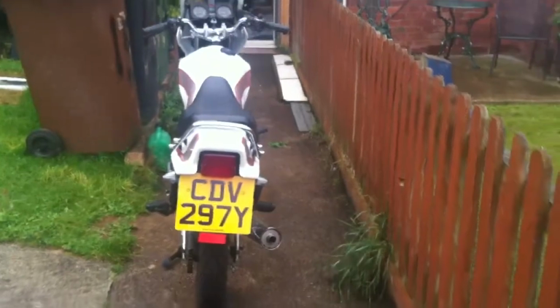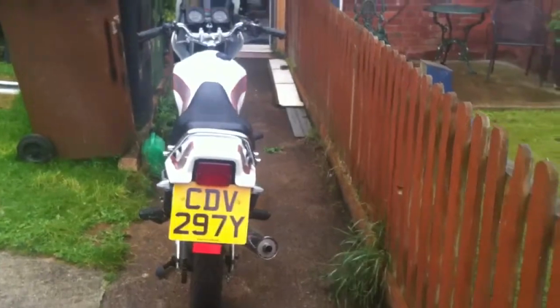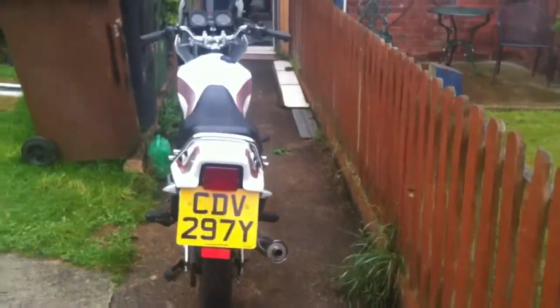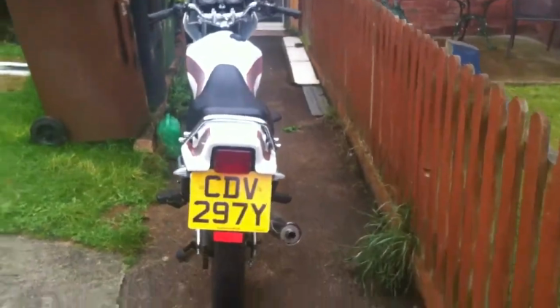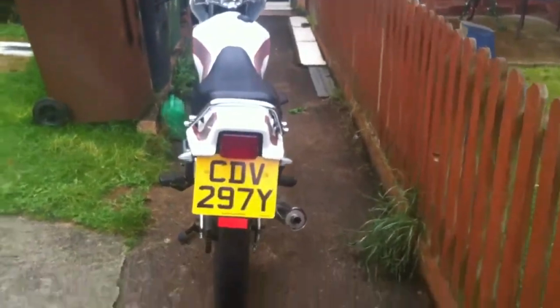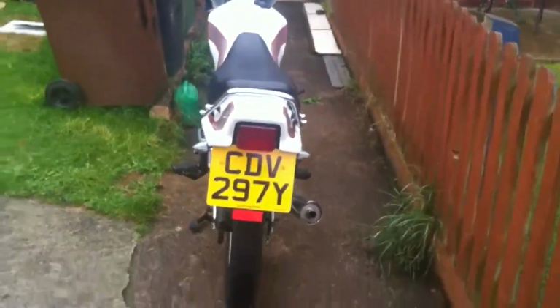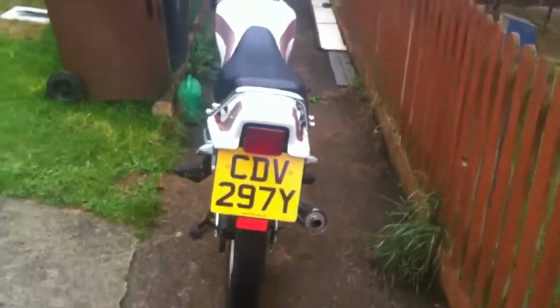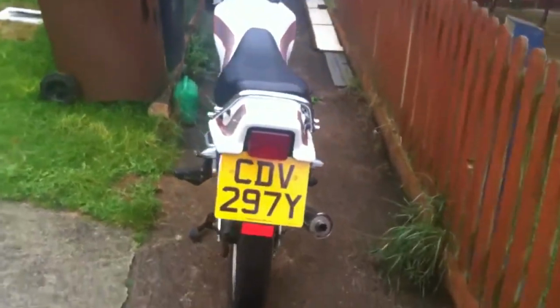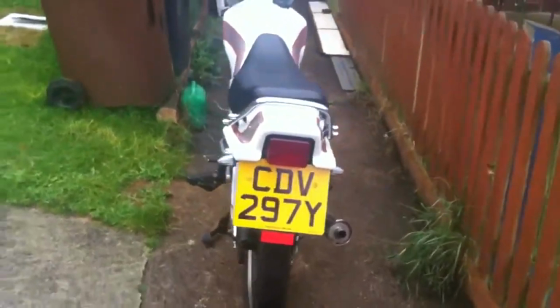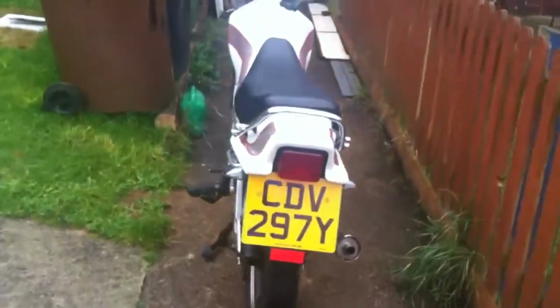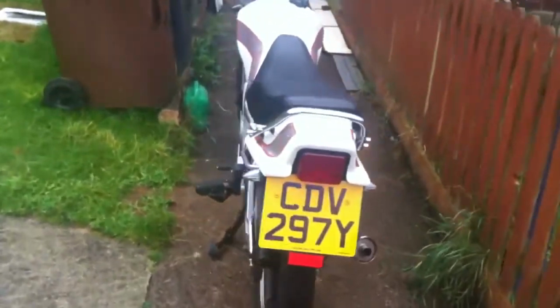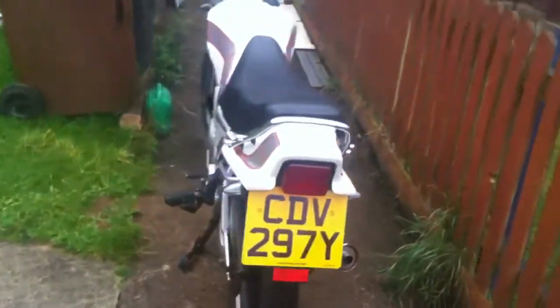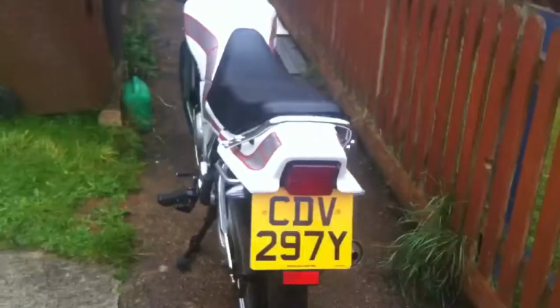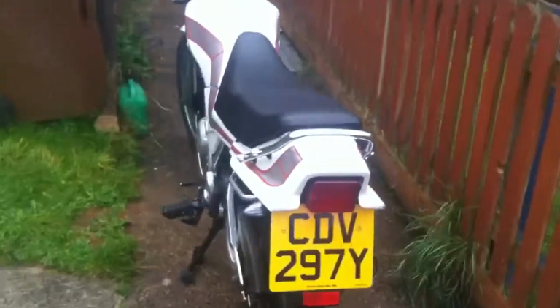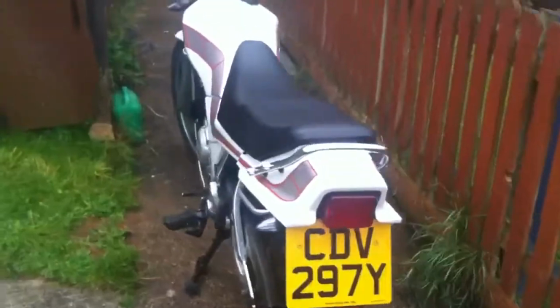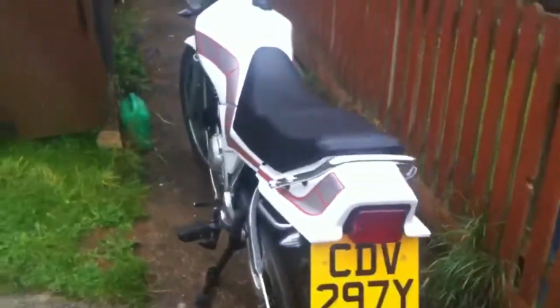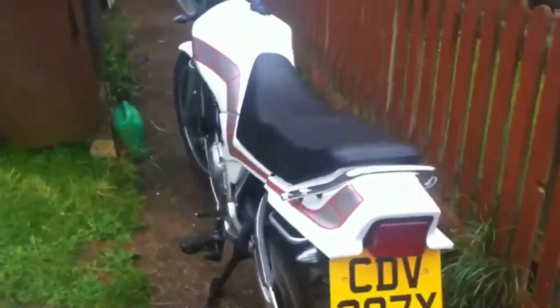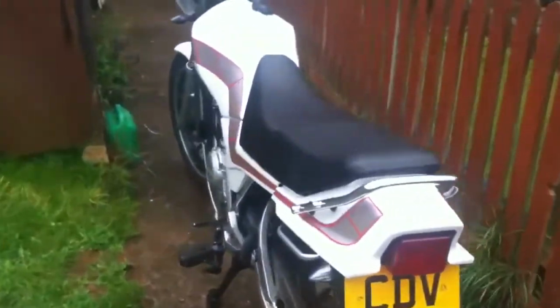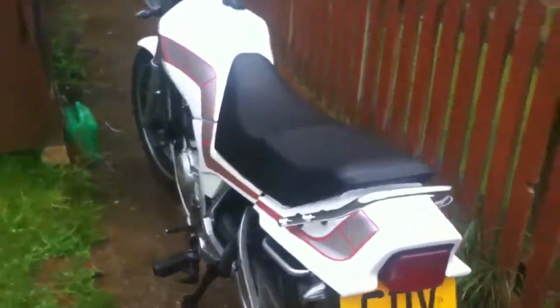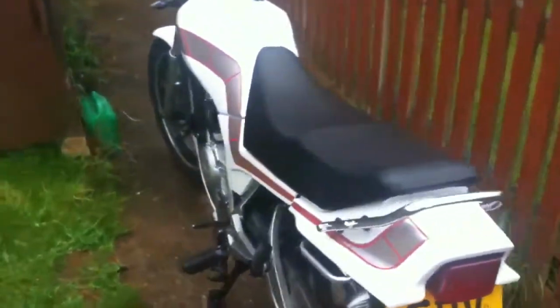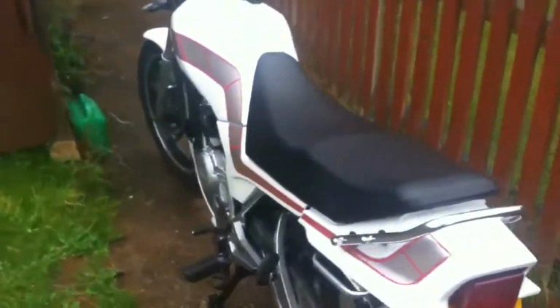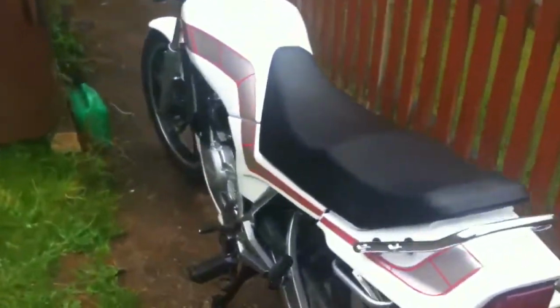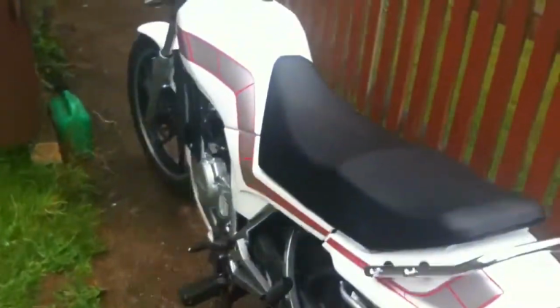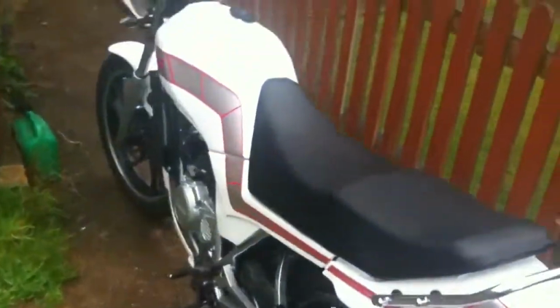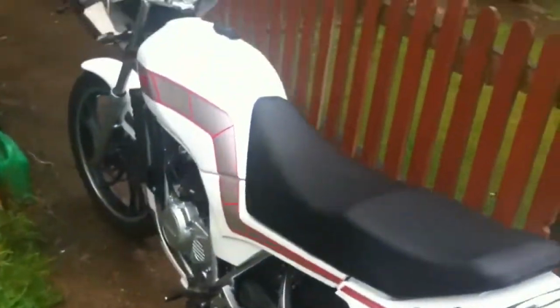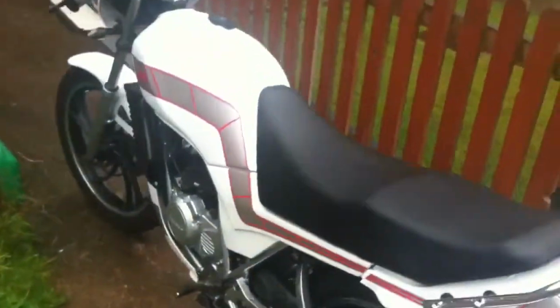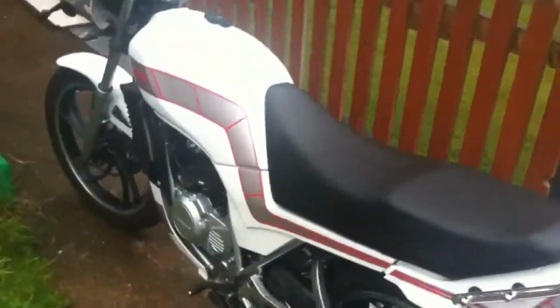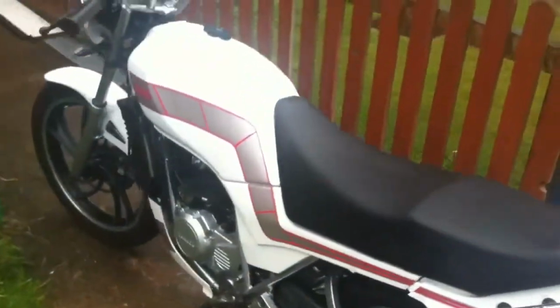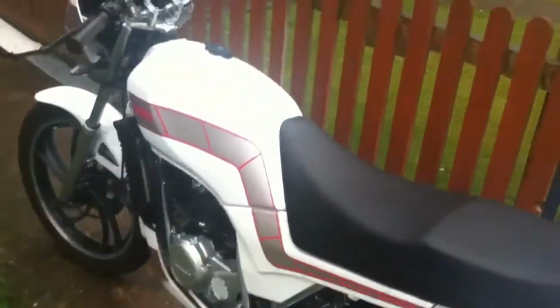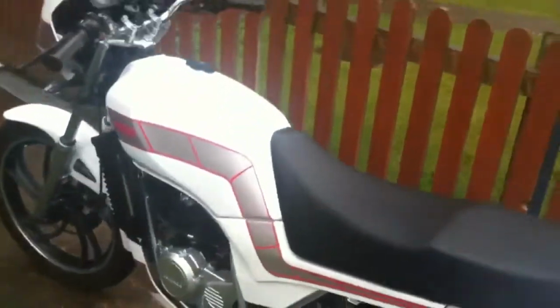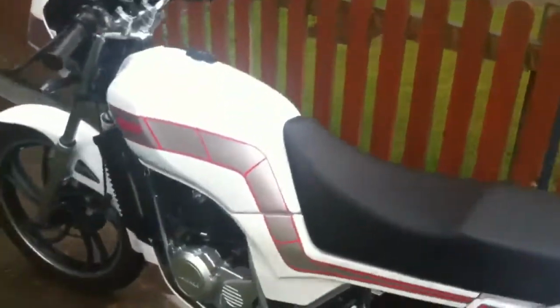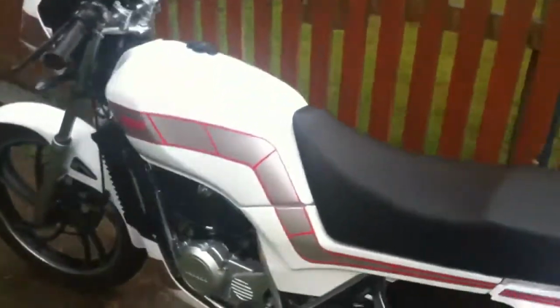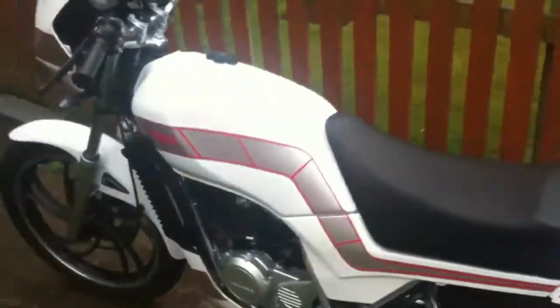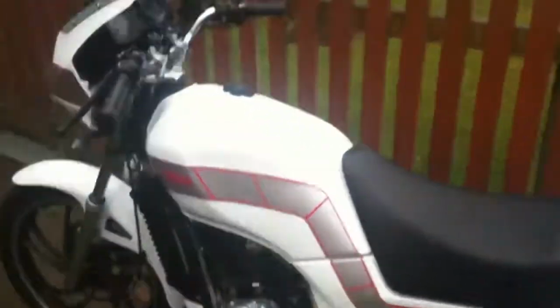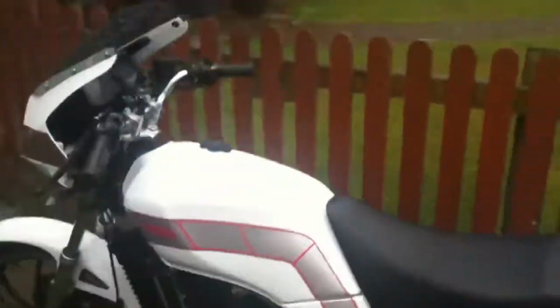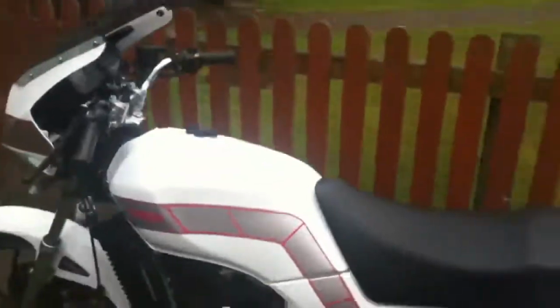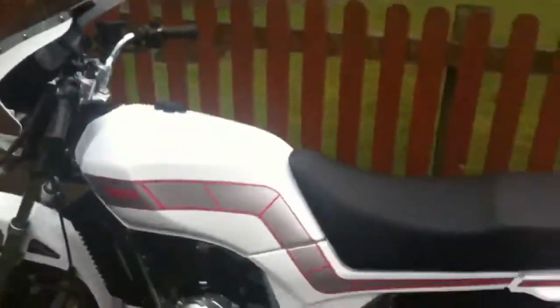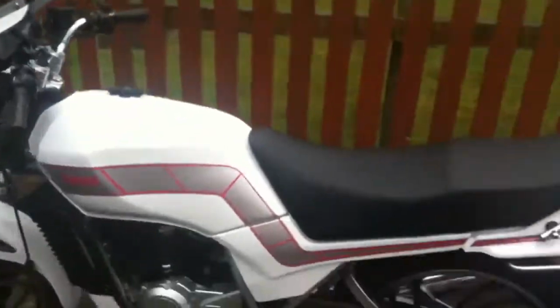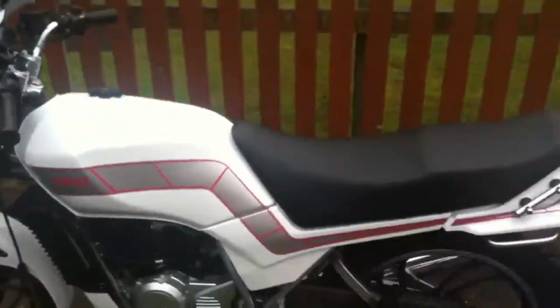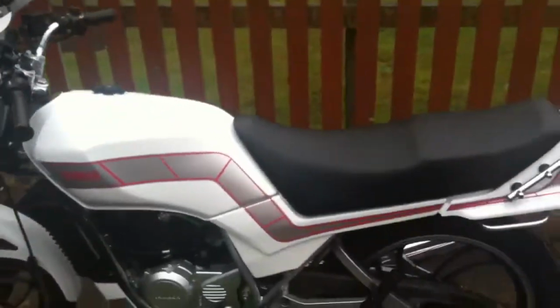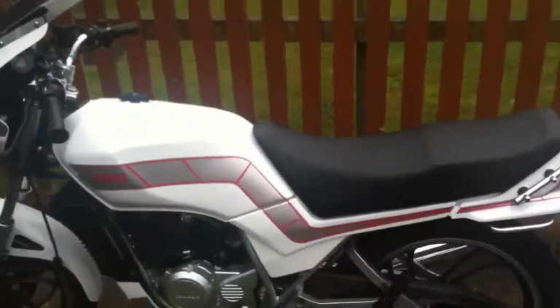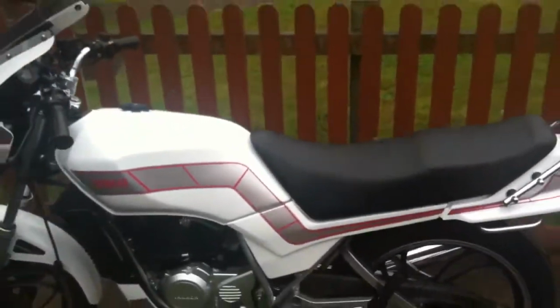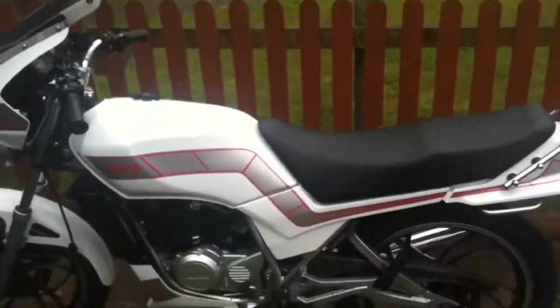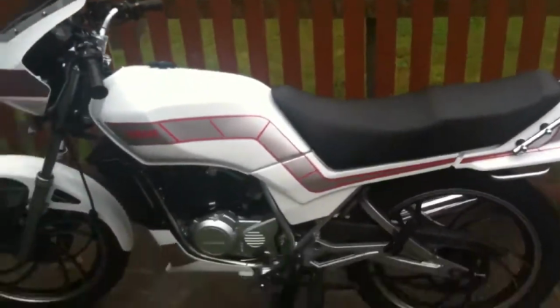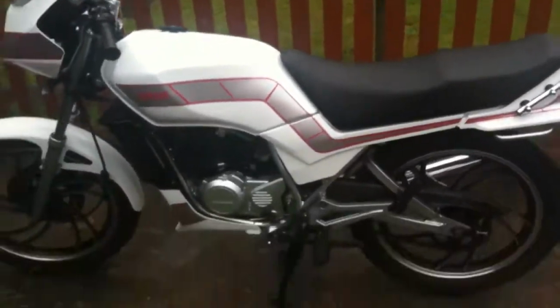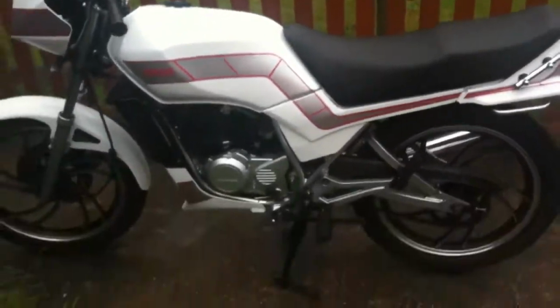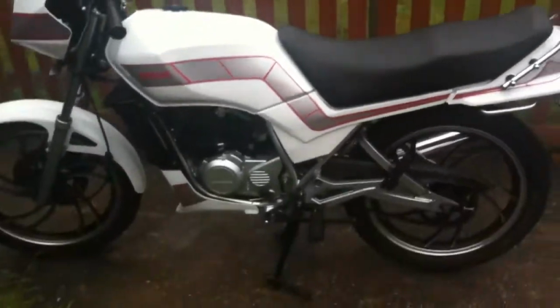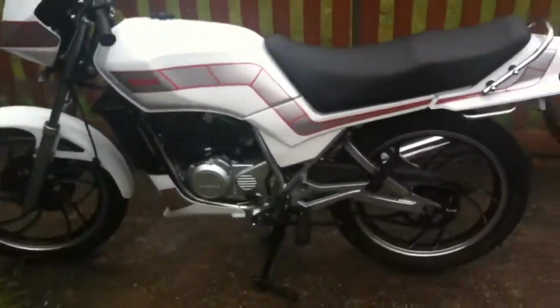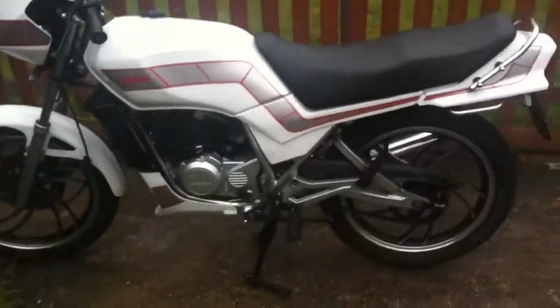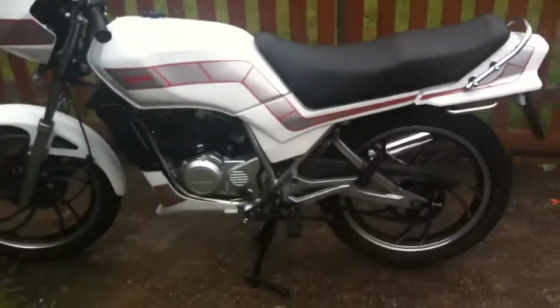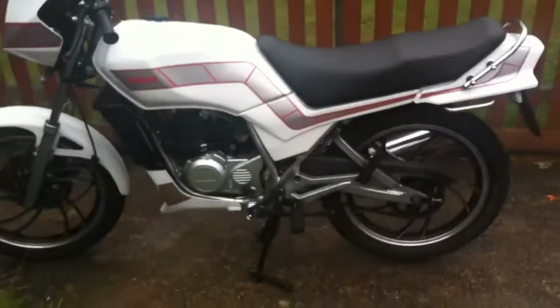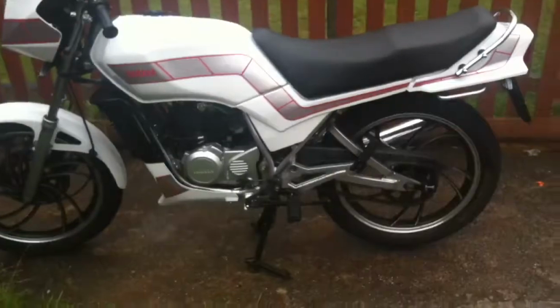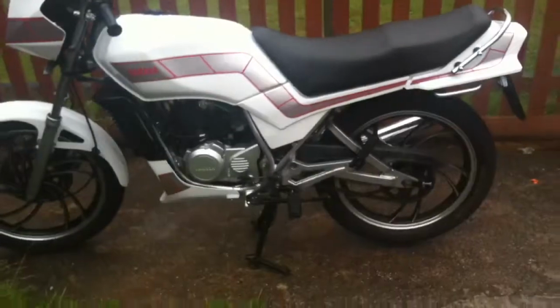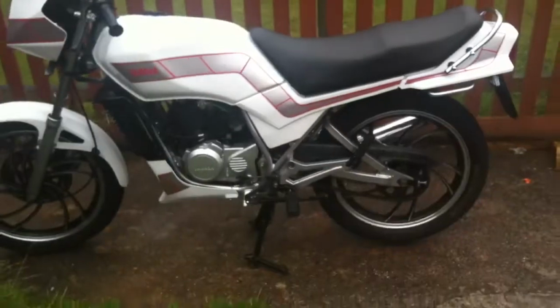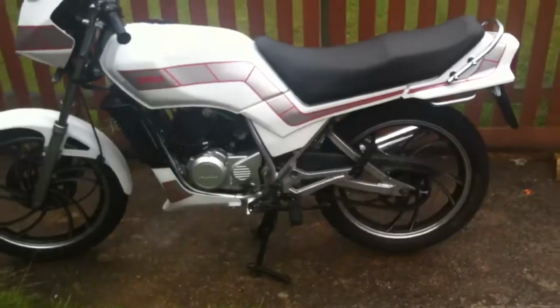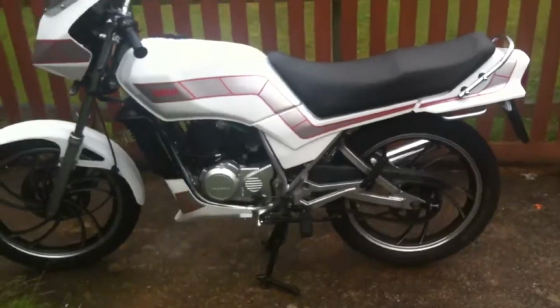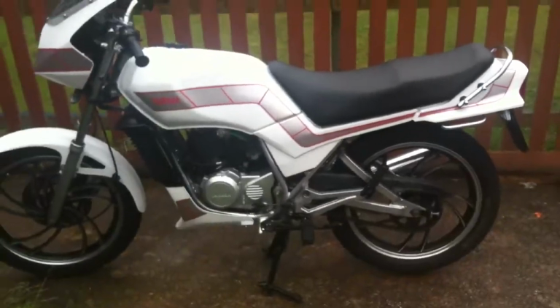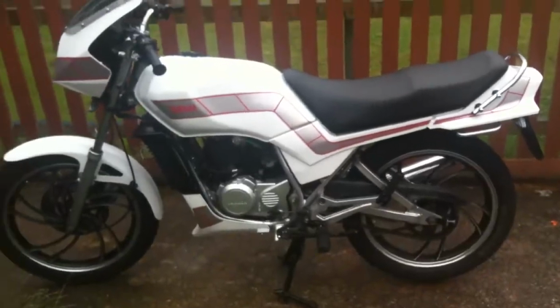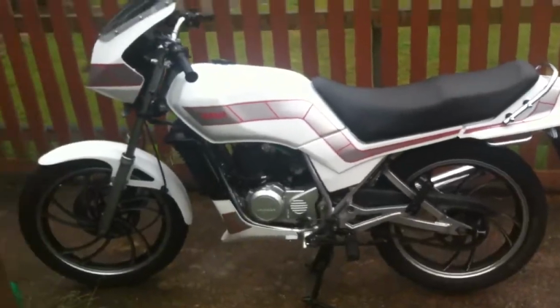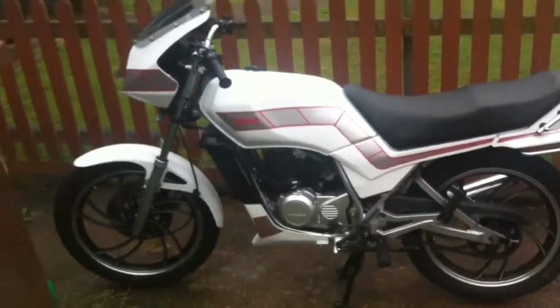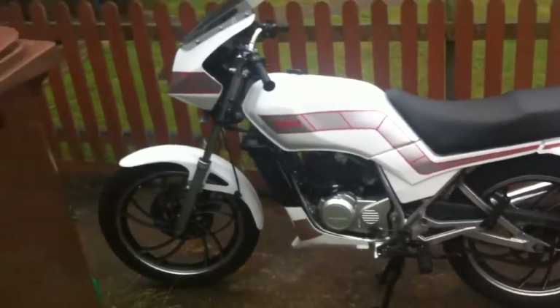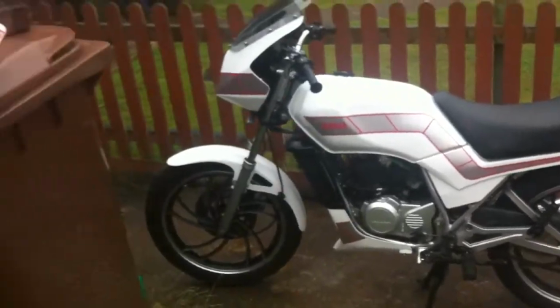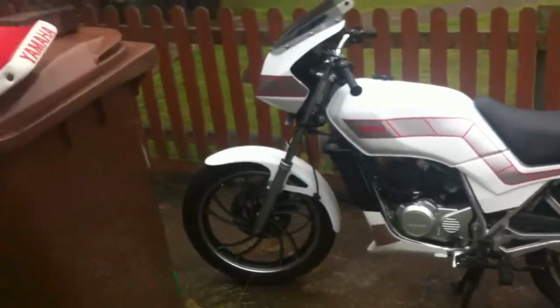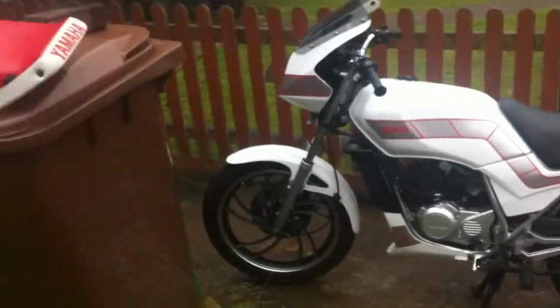Sorry for the hurriedness of this video, but it's about to piss down with rain again and I want to get in.